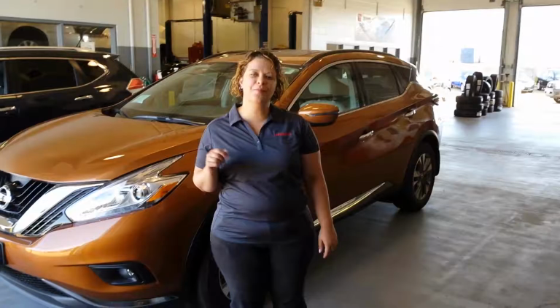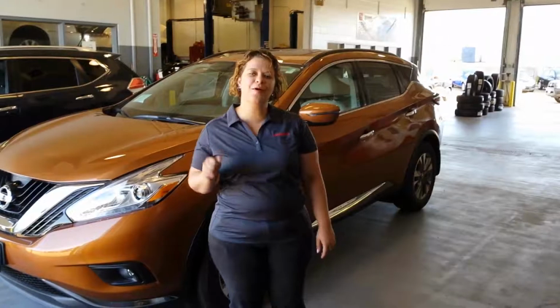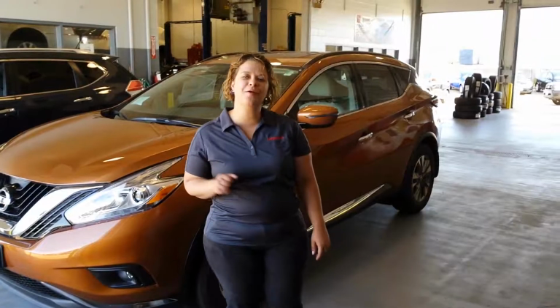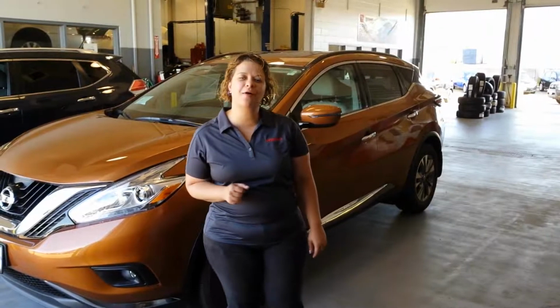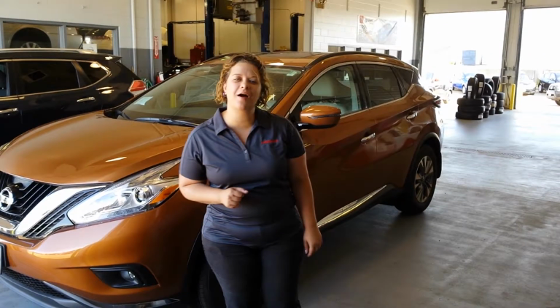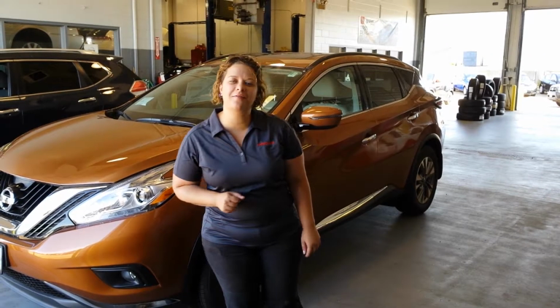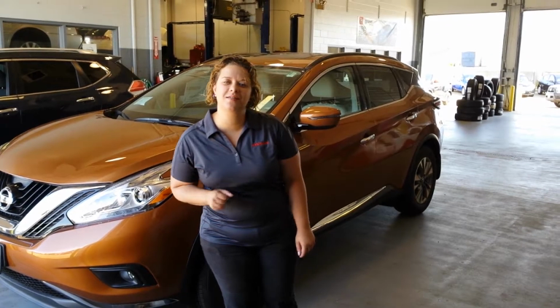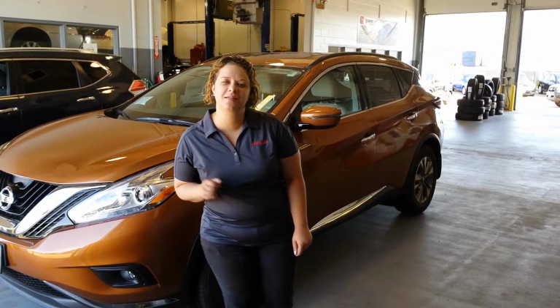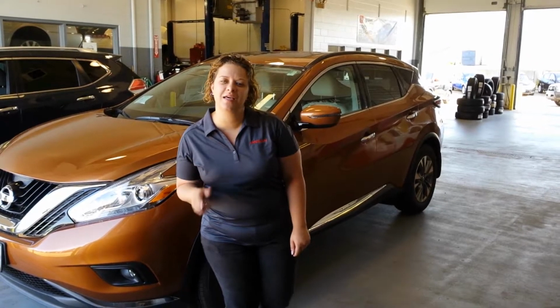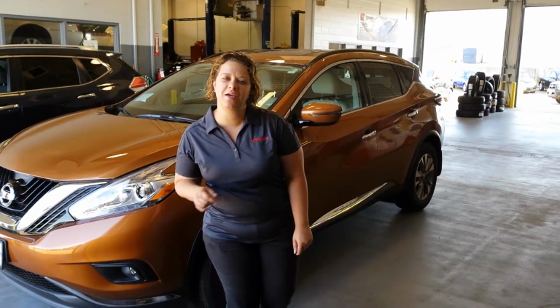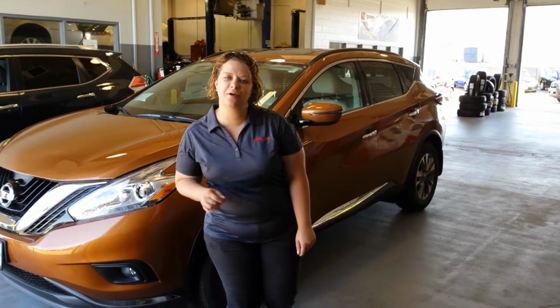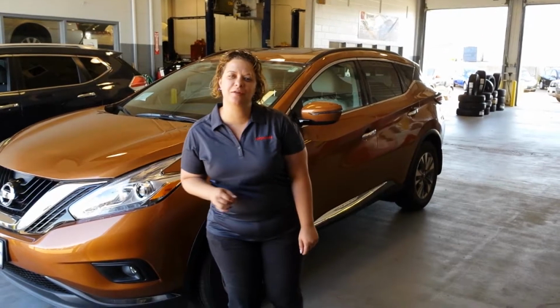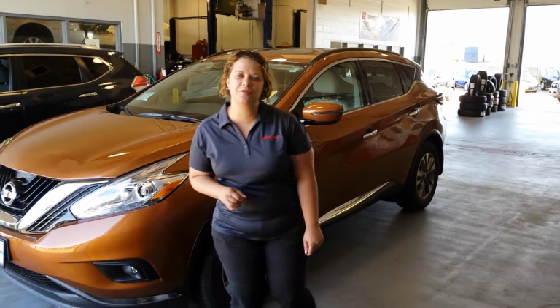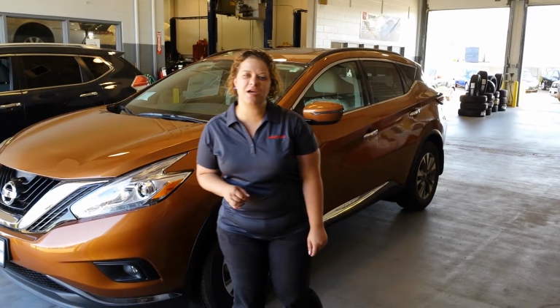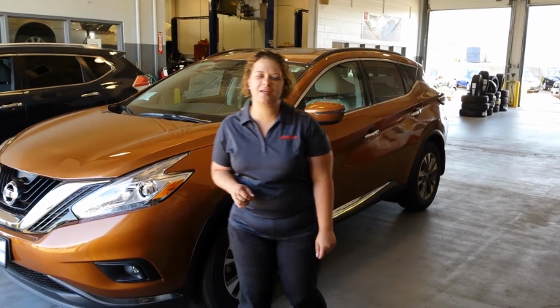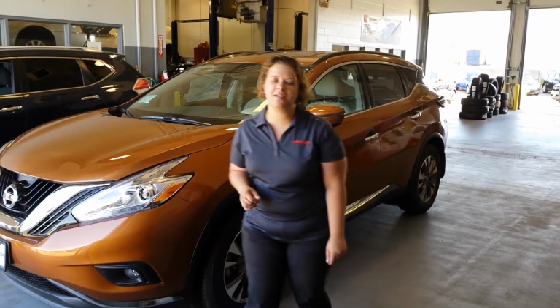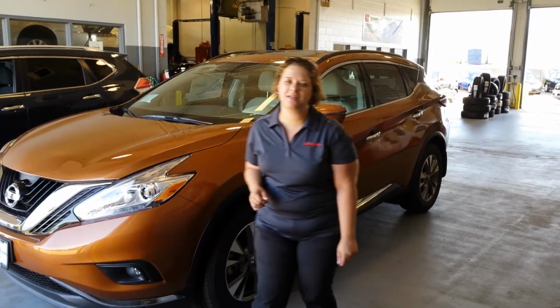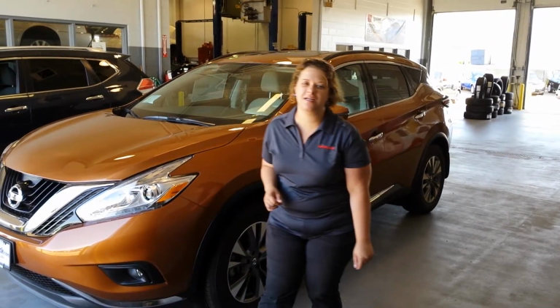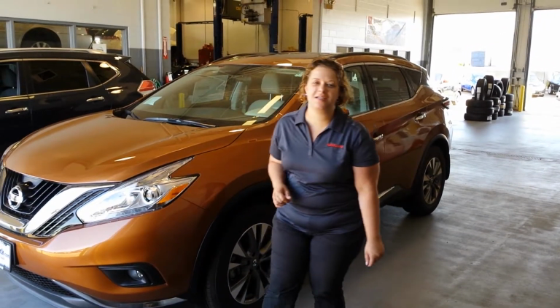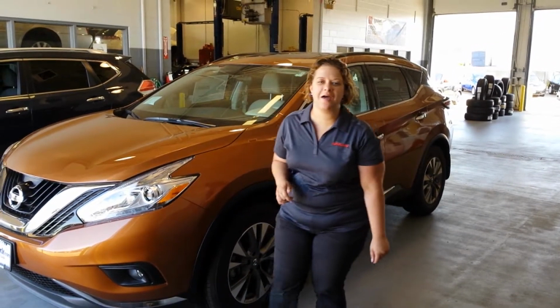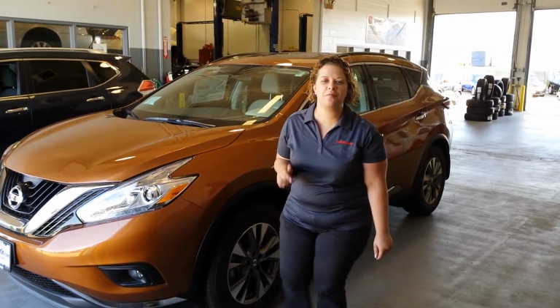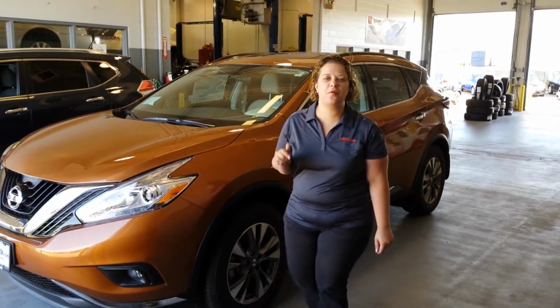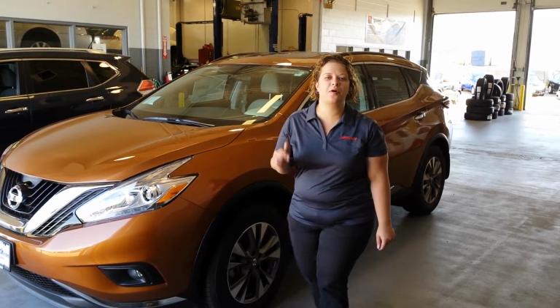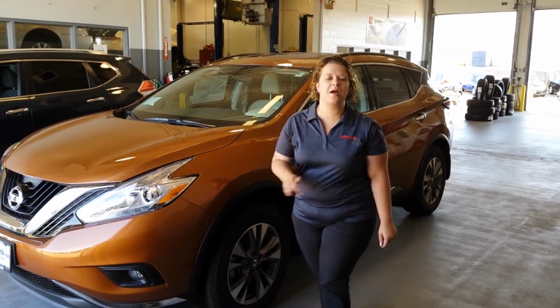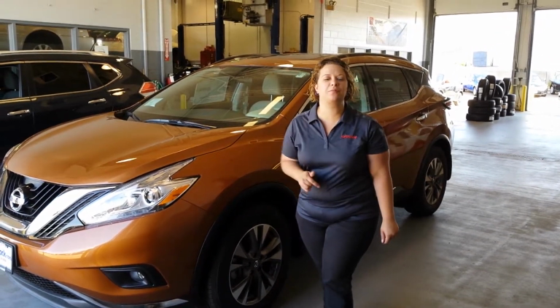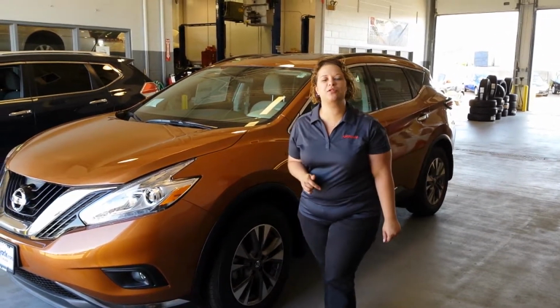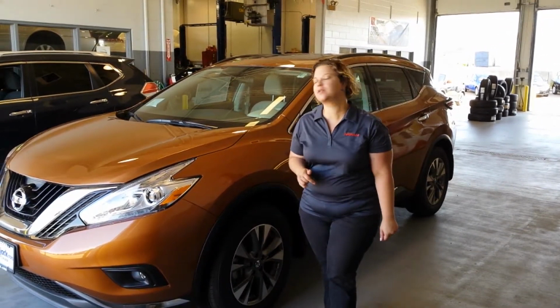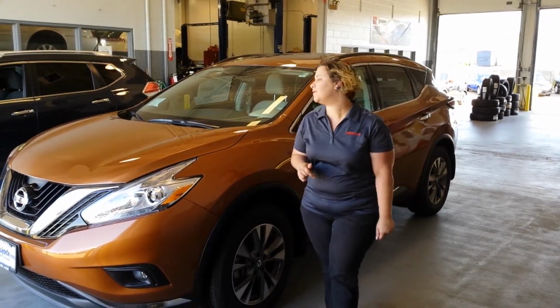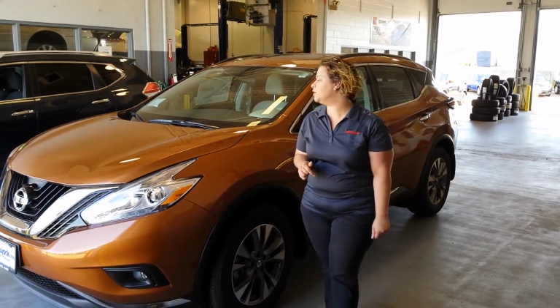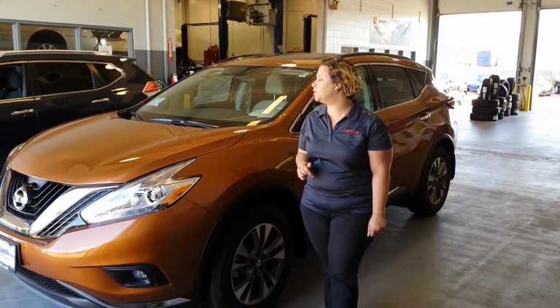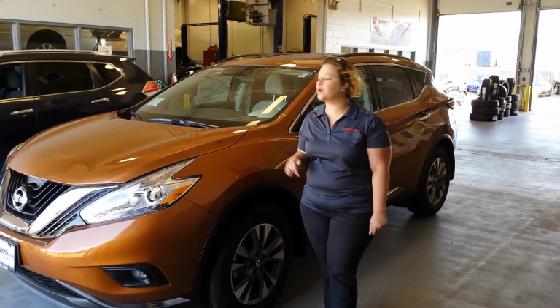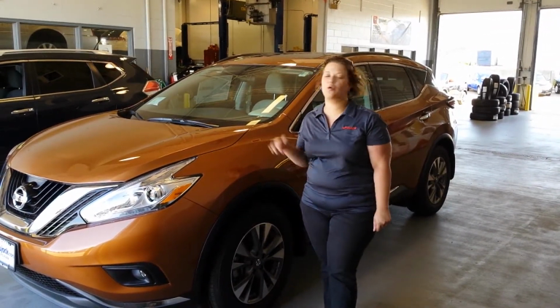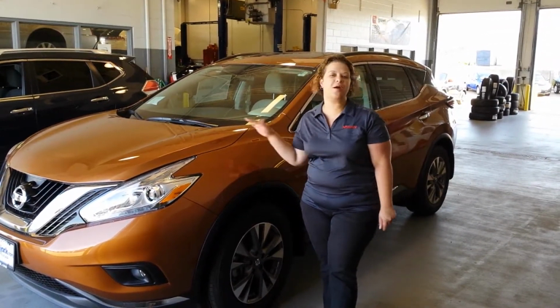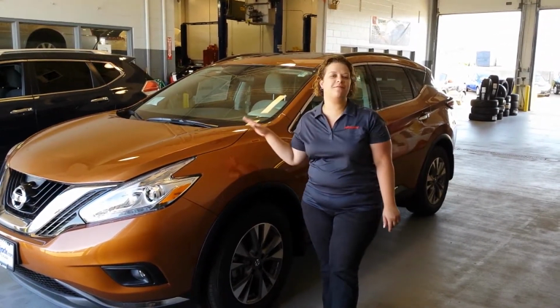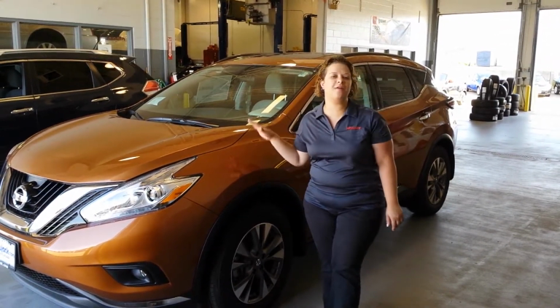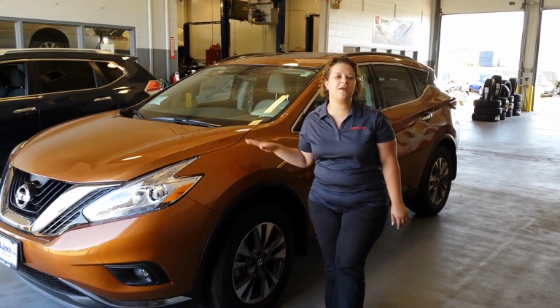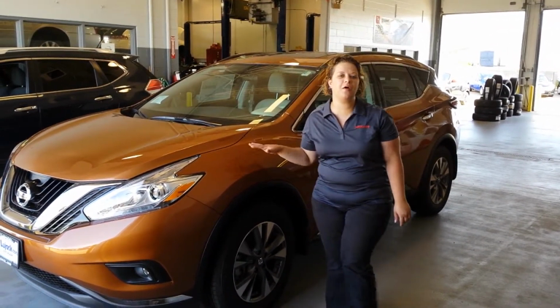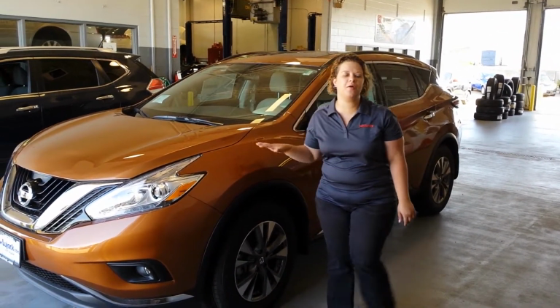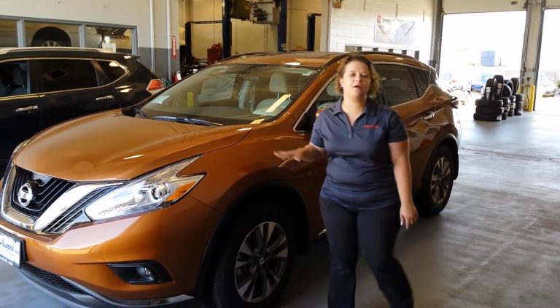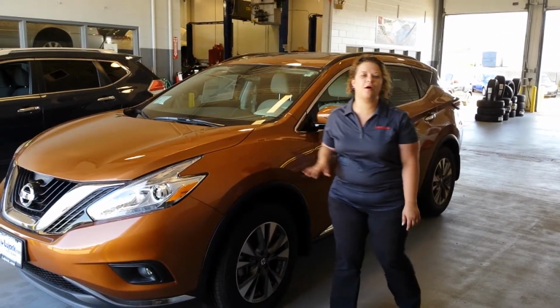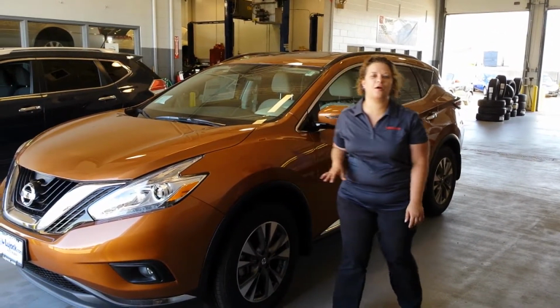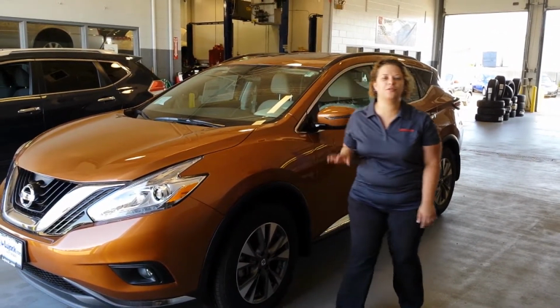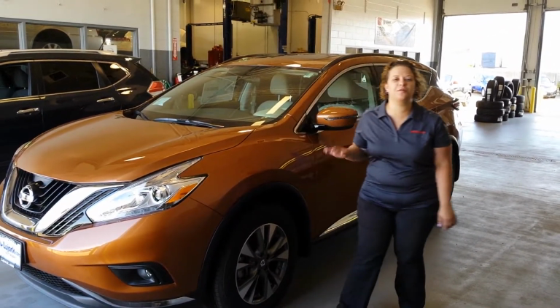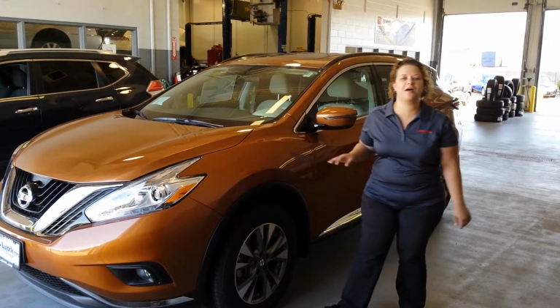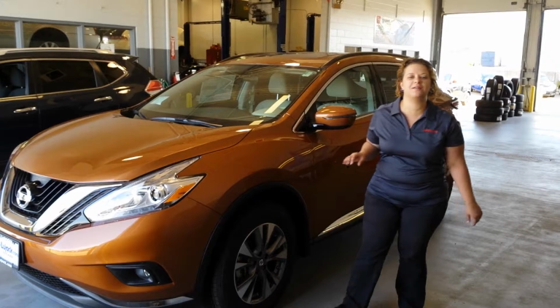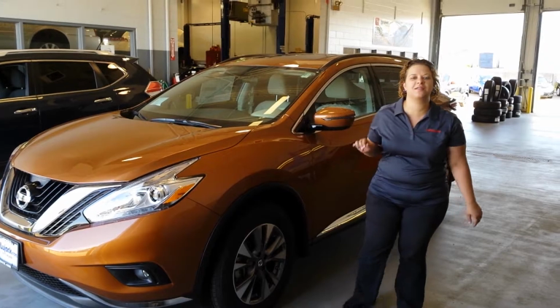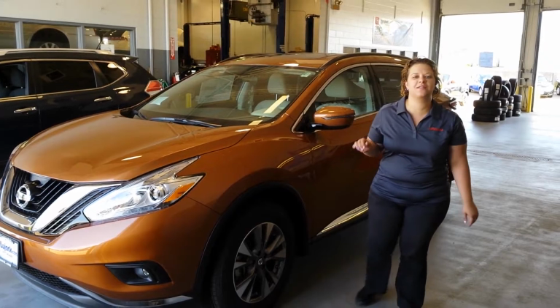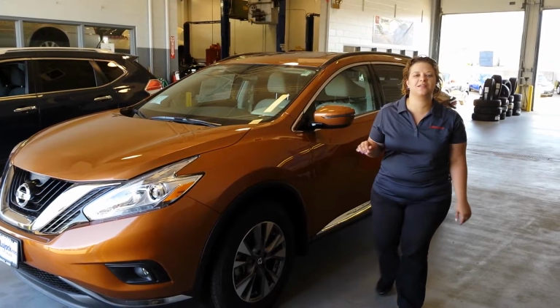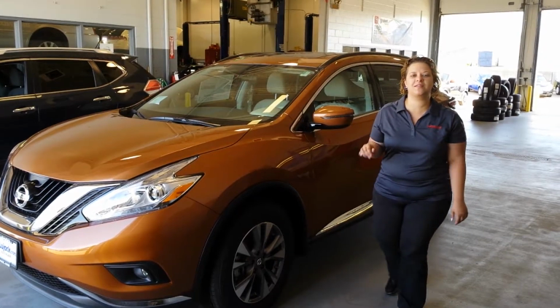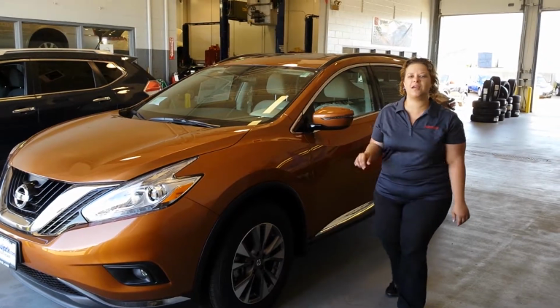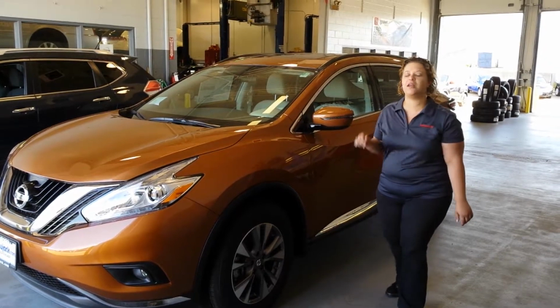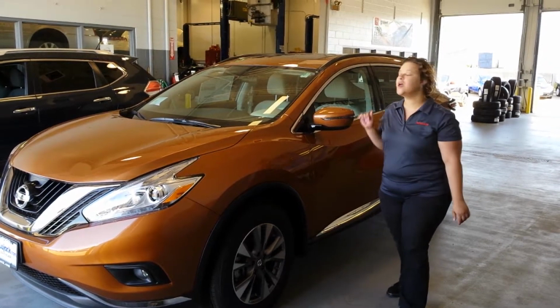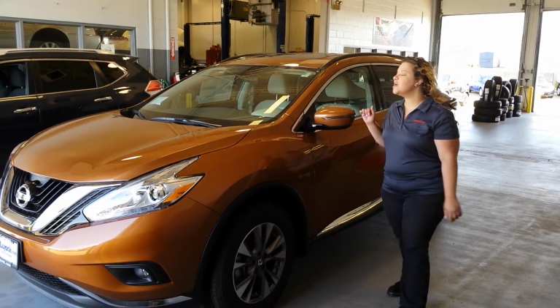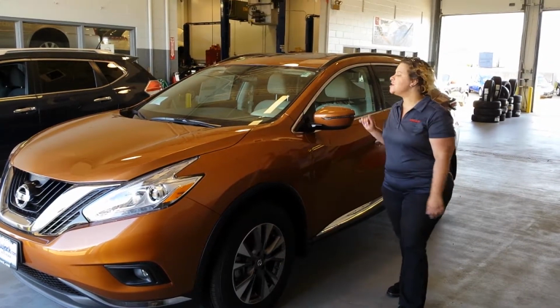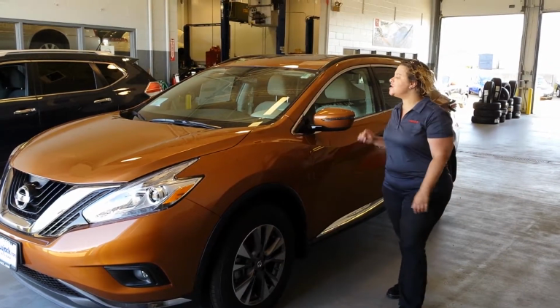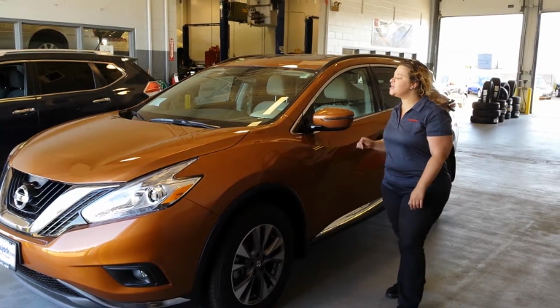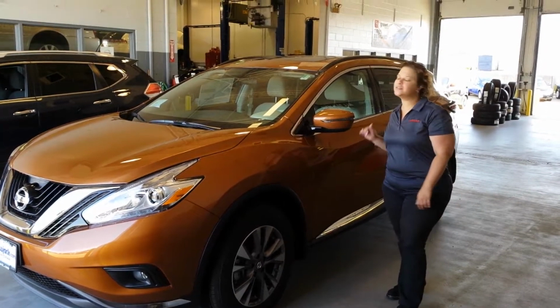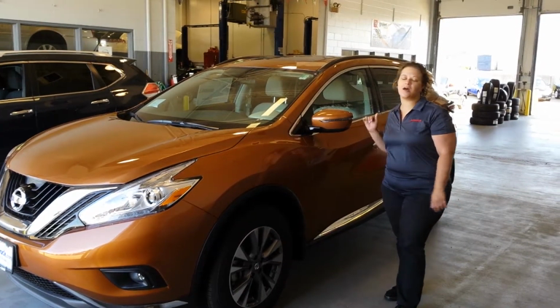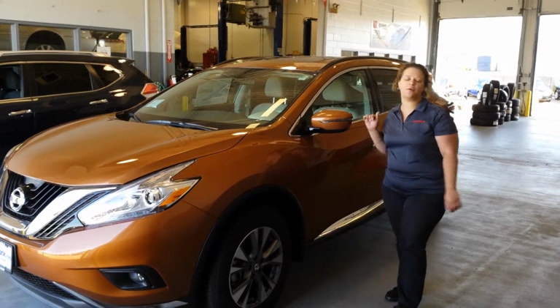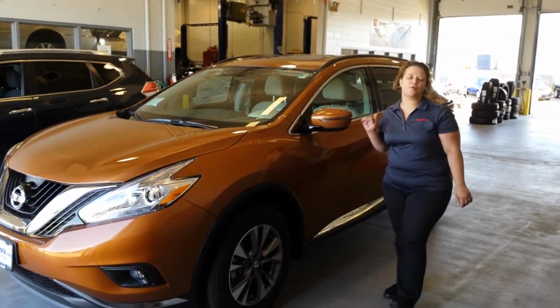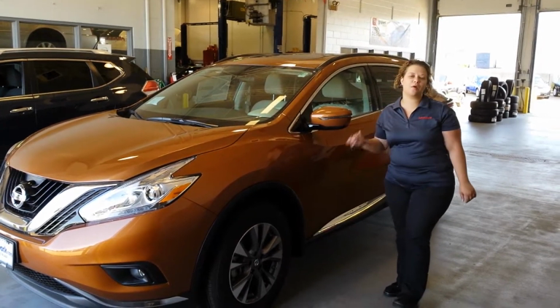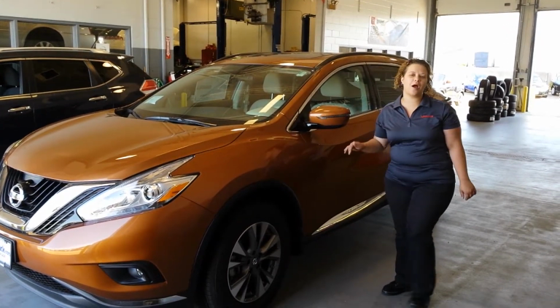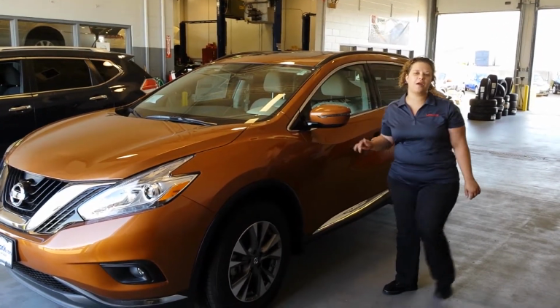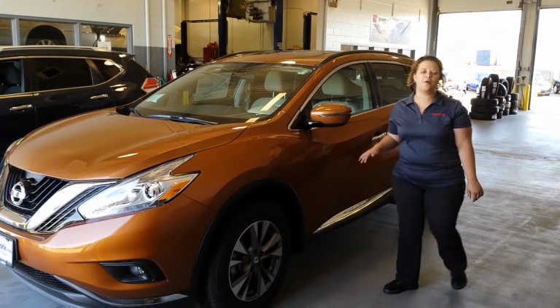Hi Rafa, it's Lee here at Lujac Nissan in Davenport, and I'm just giving you a quick video here on our 2016 Nissan Murano.